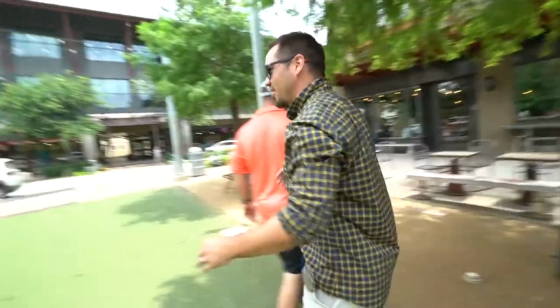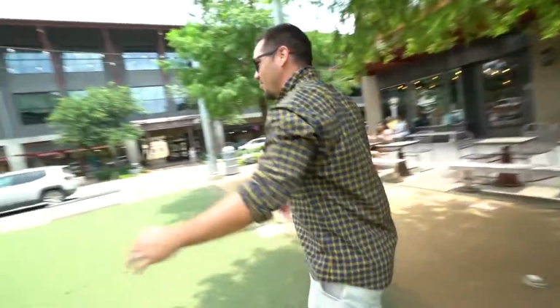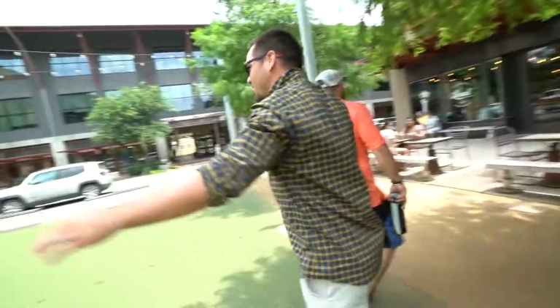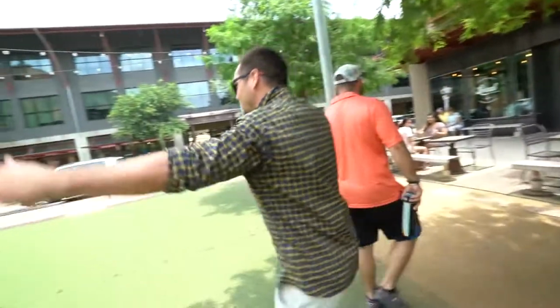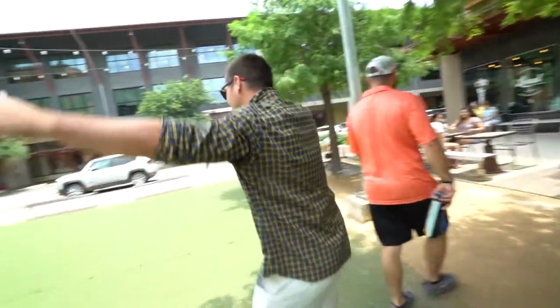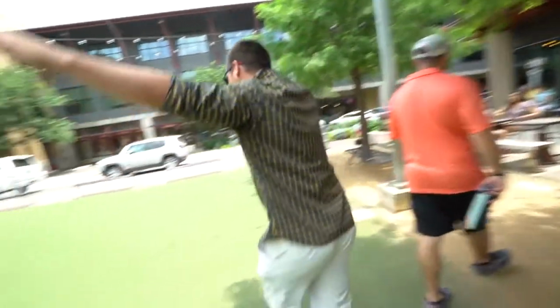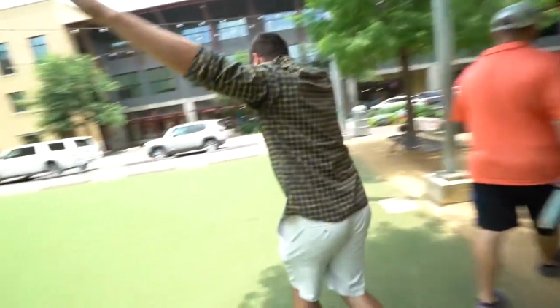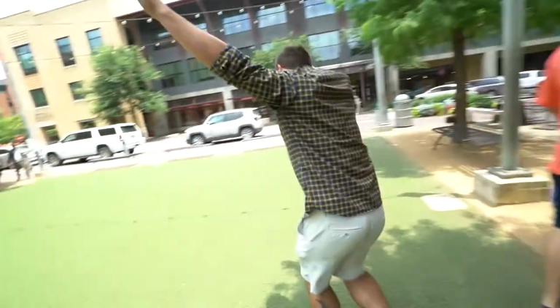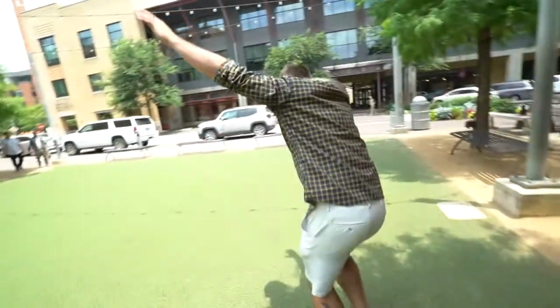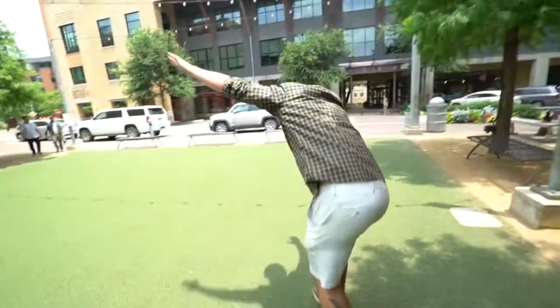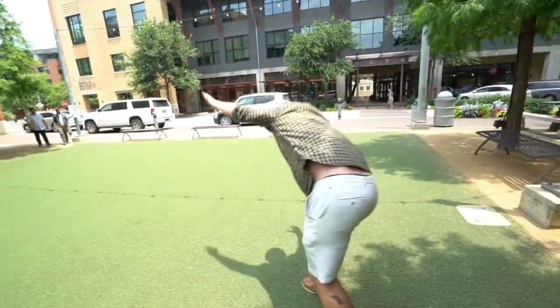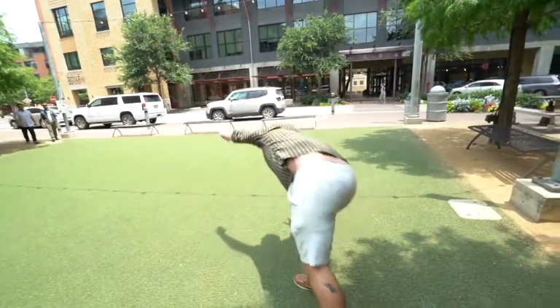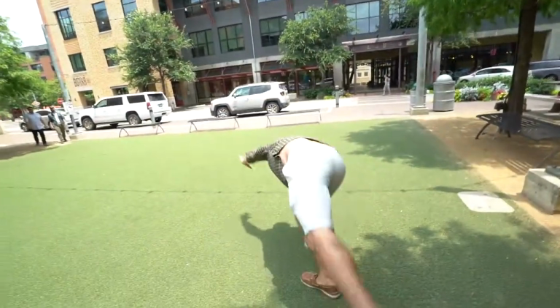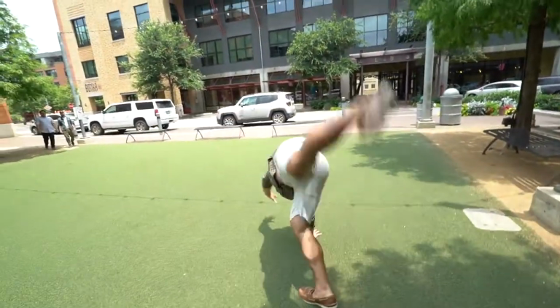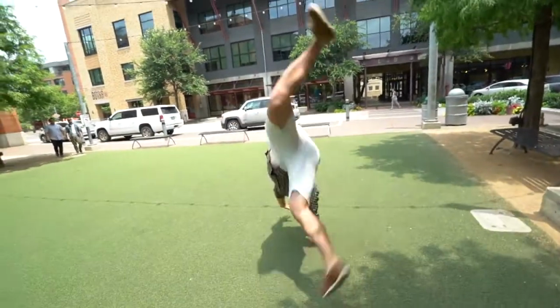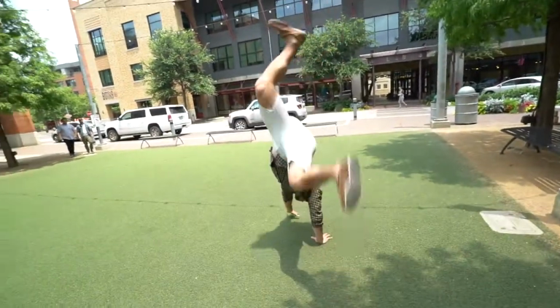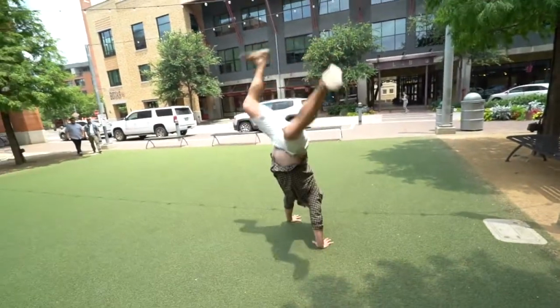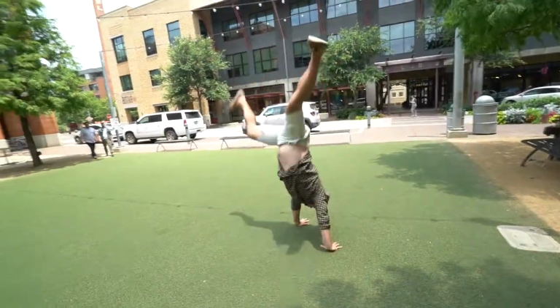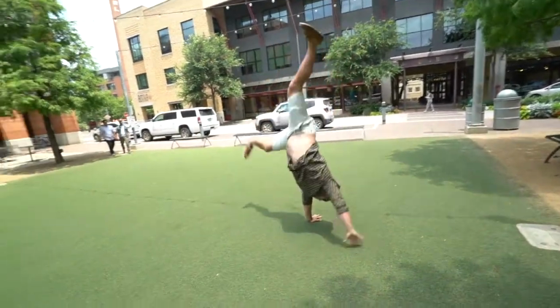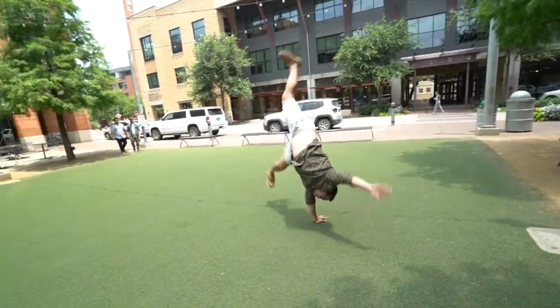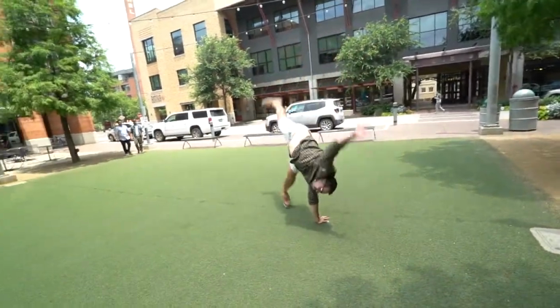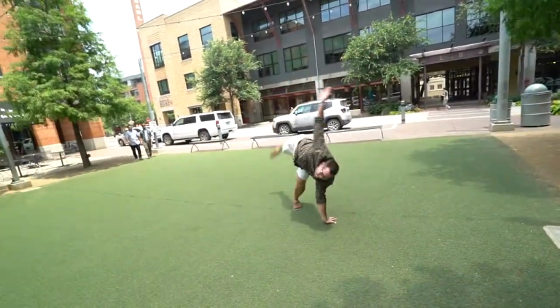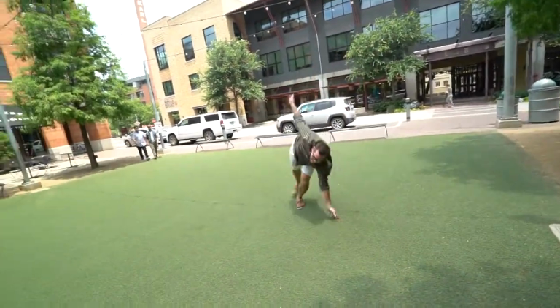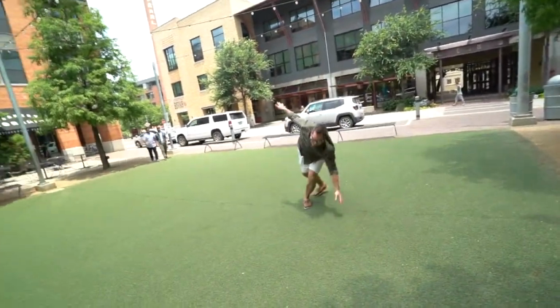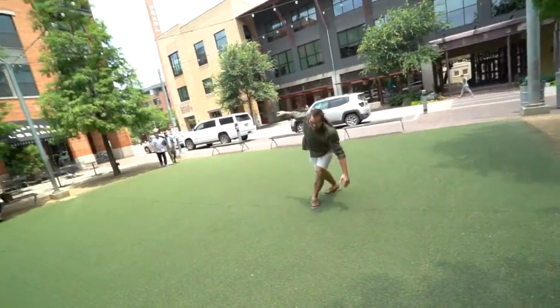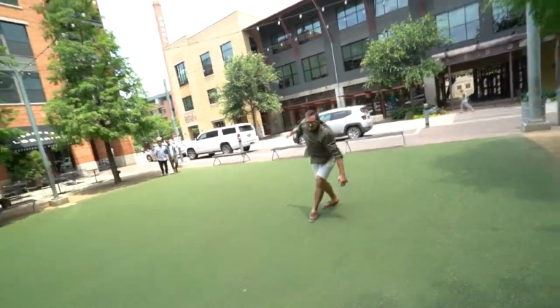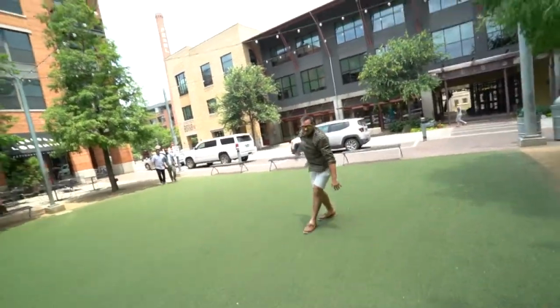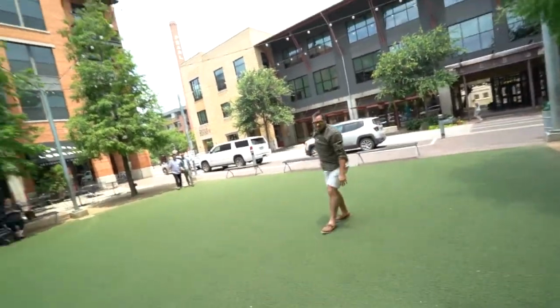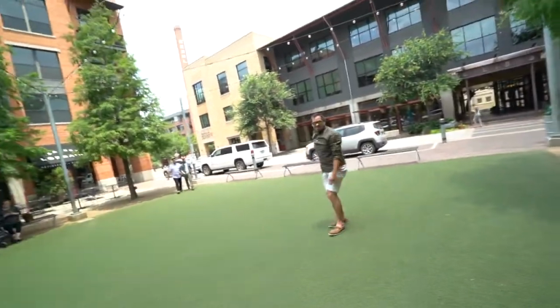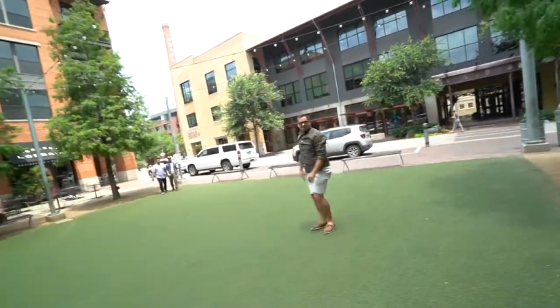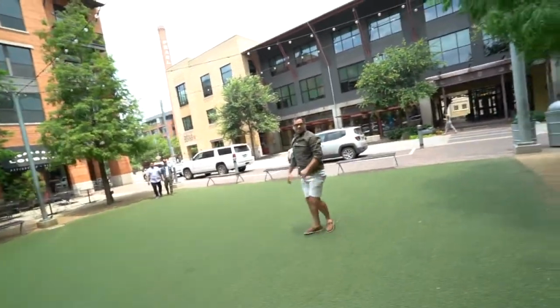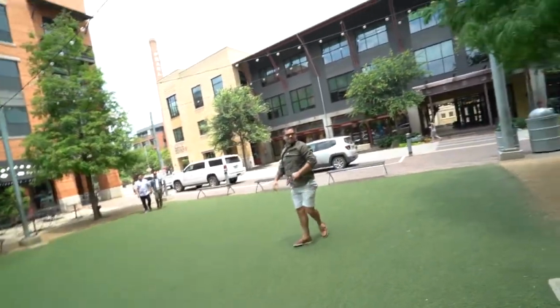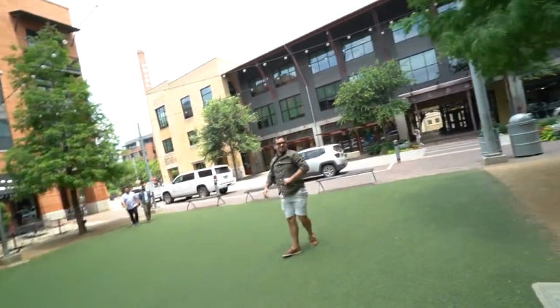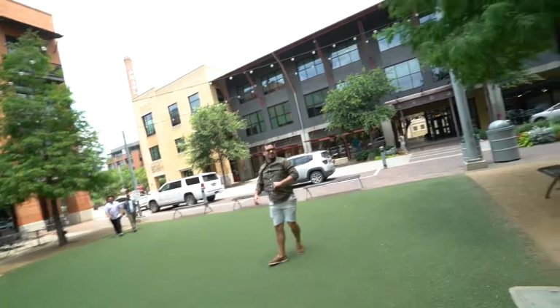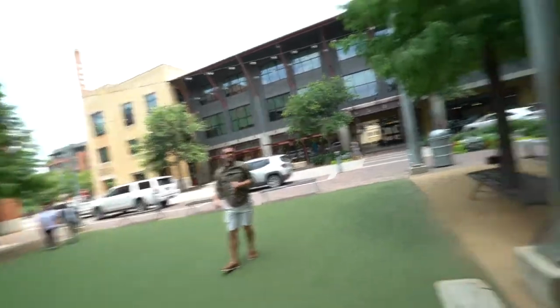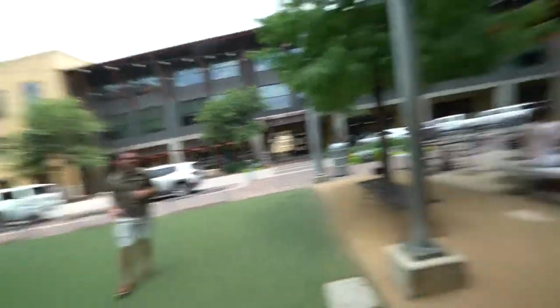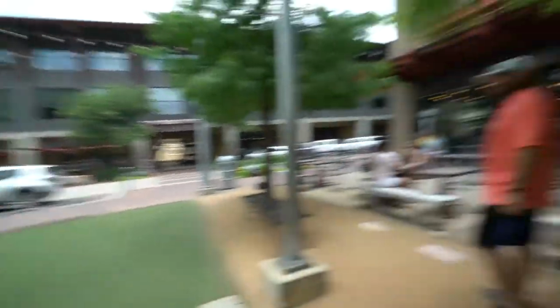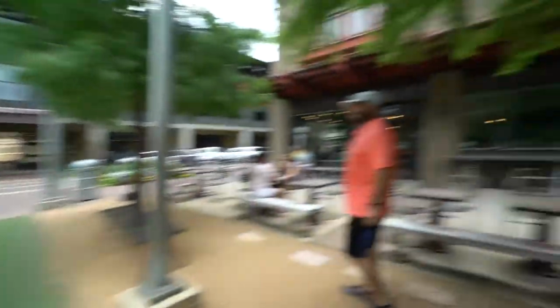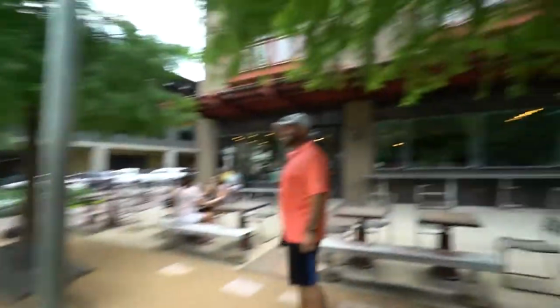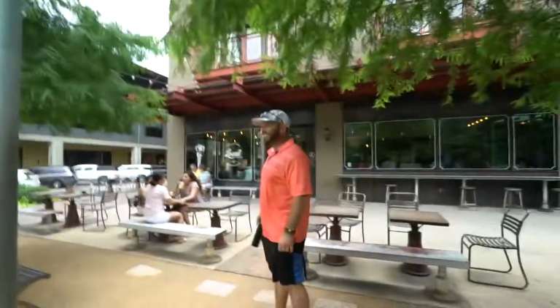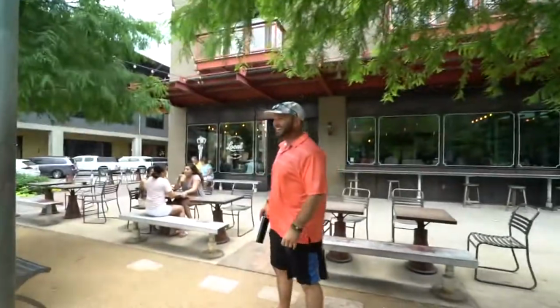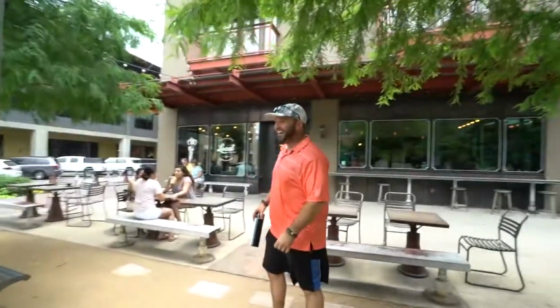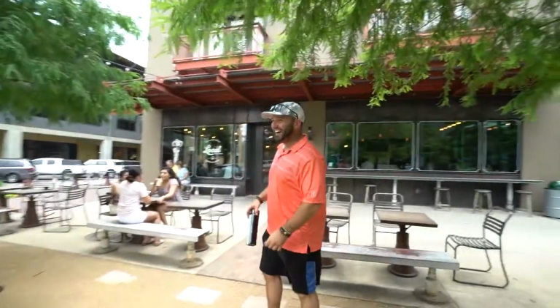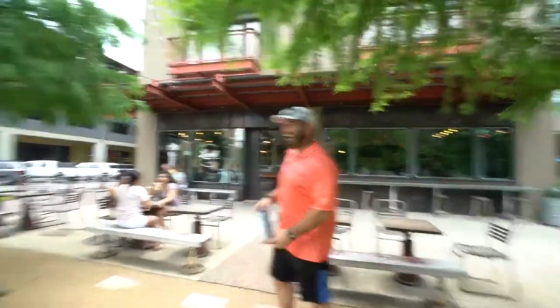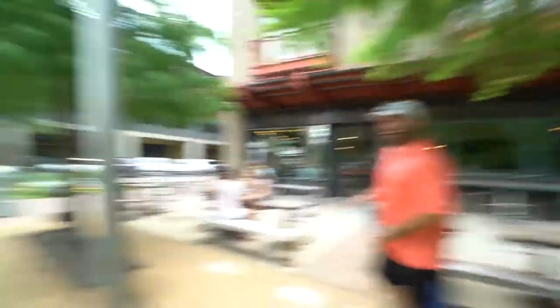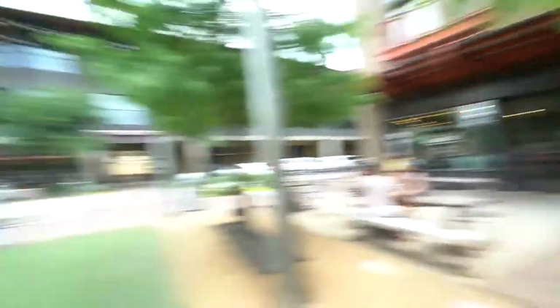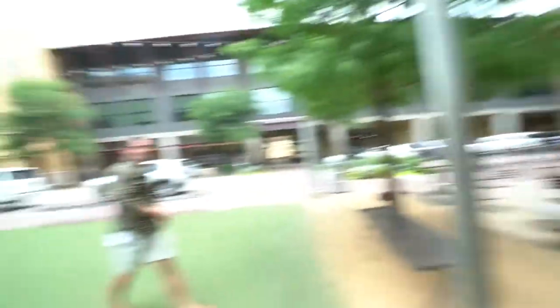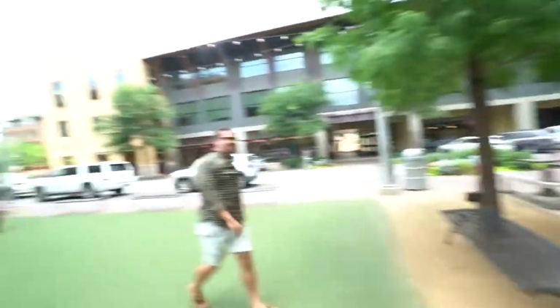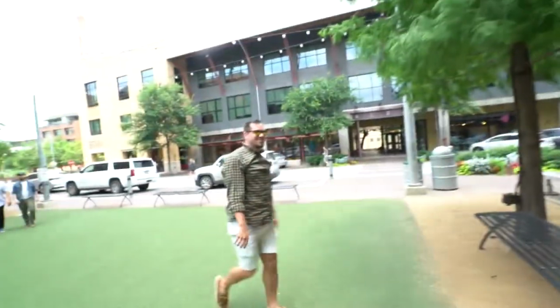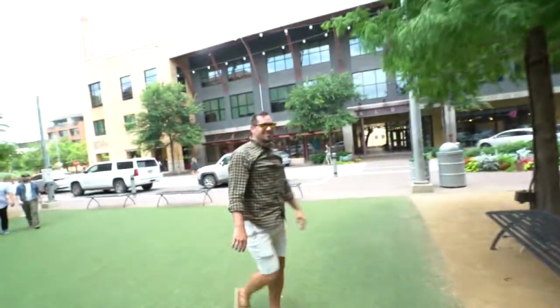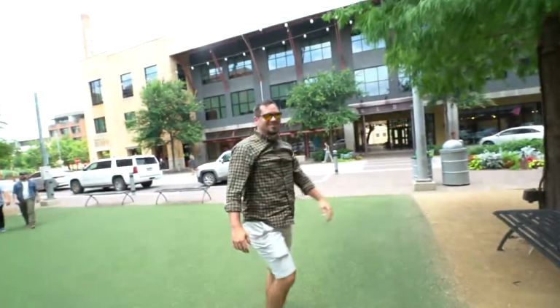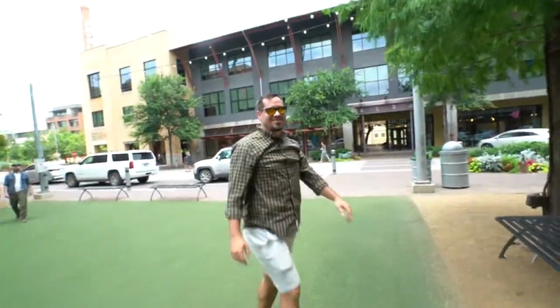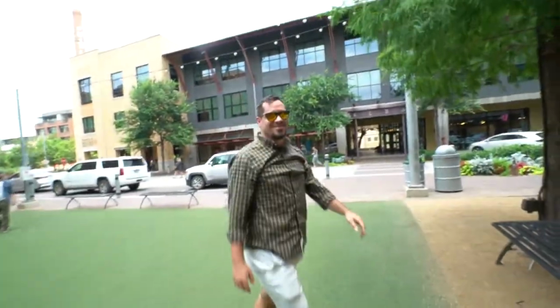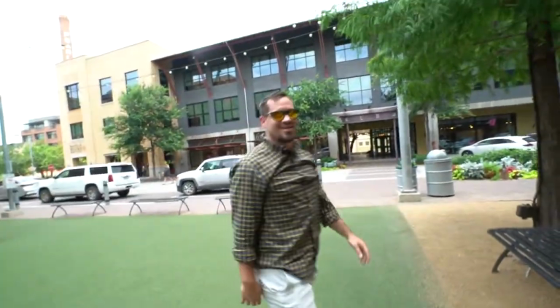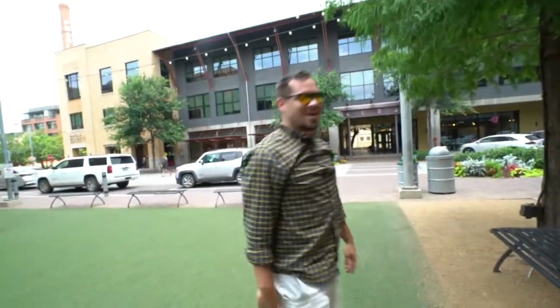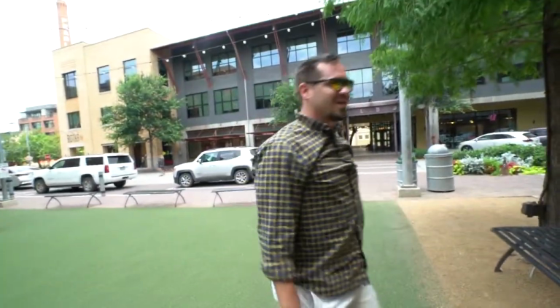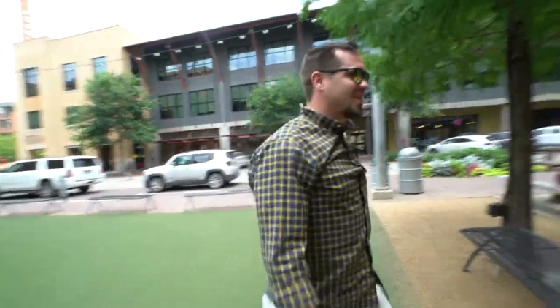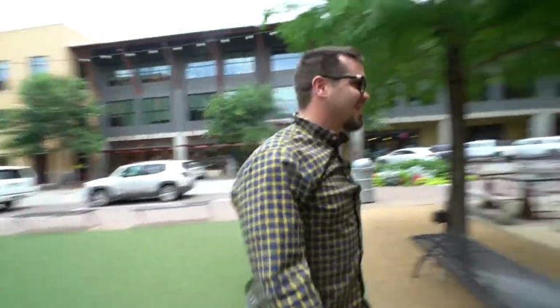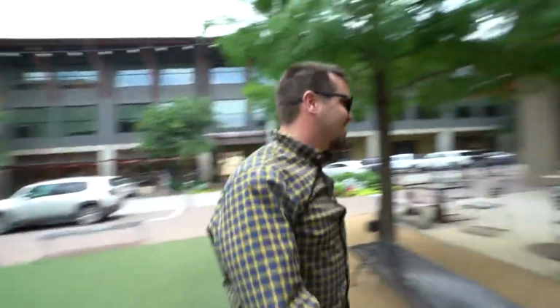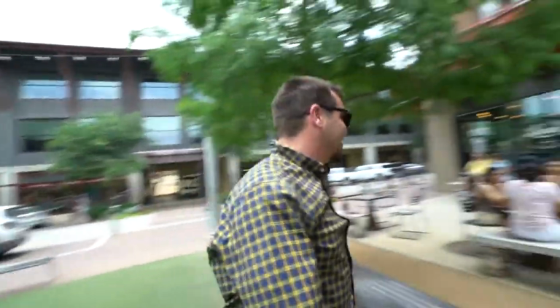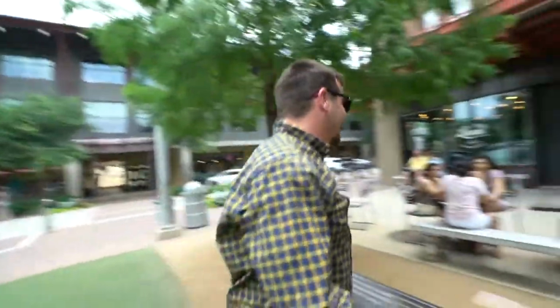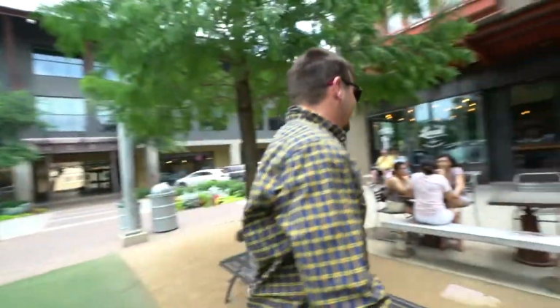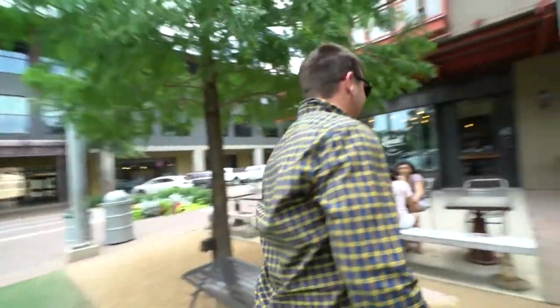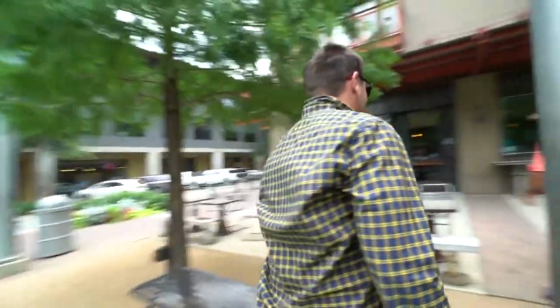Cartwheel, dude! Act like I can't do one.